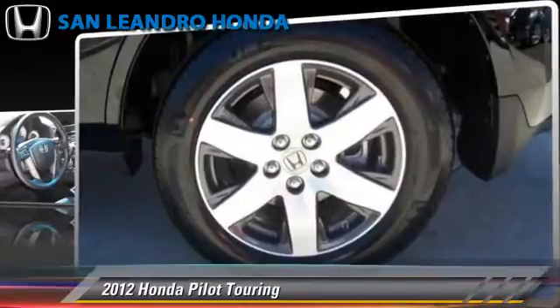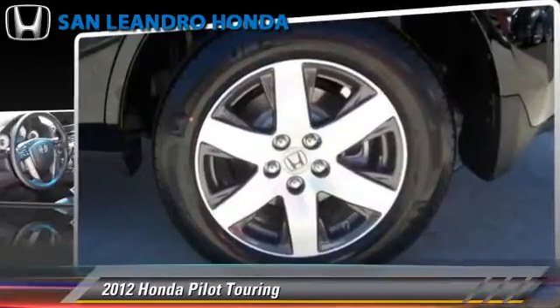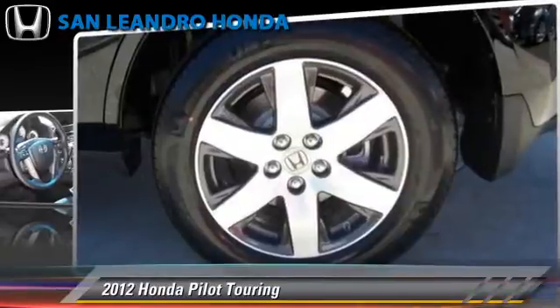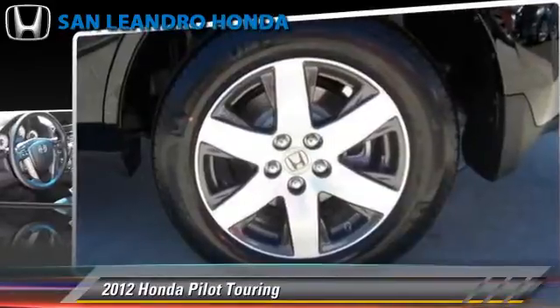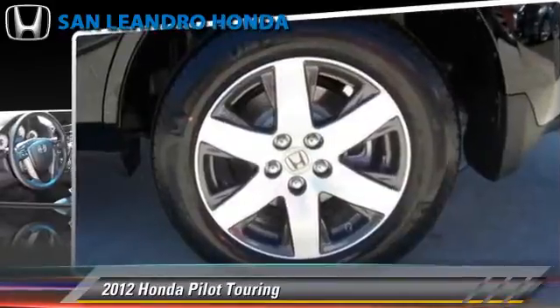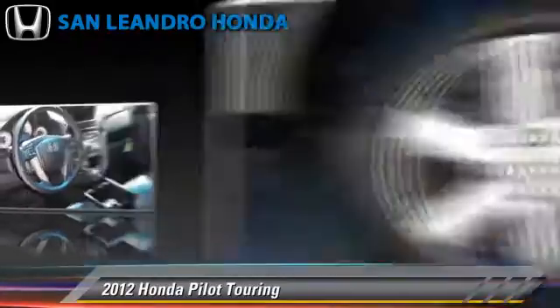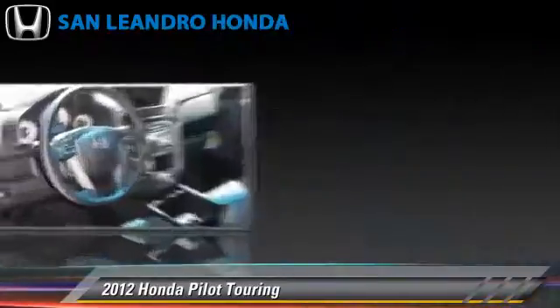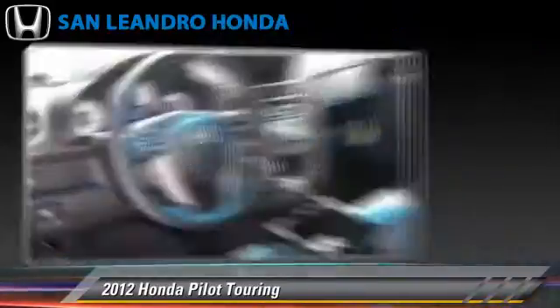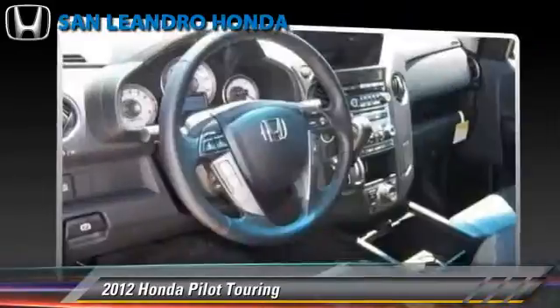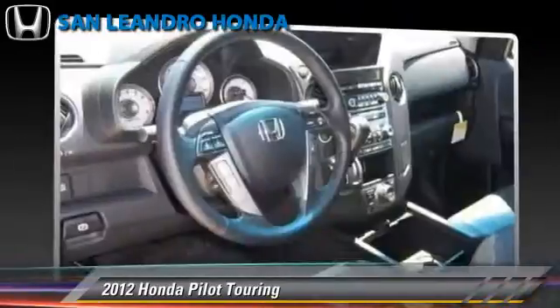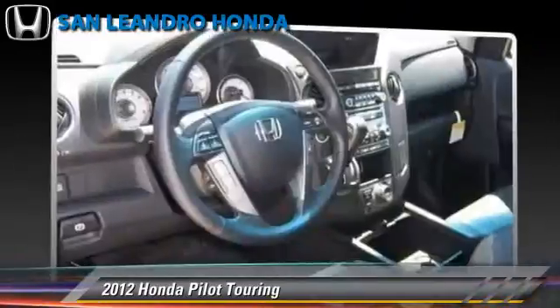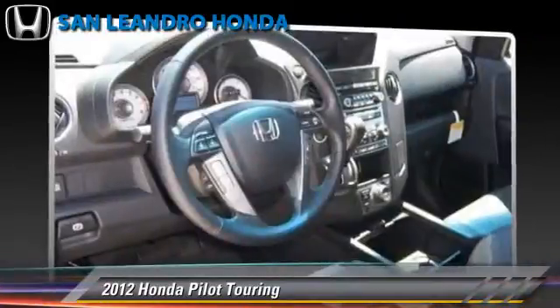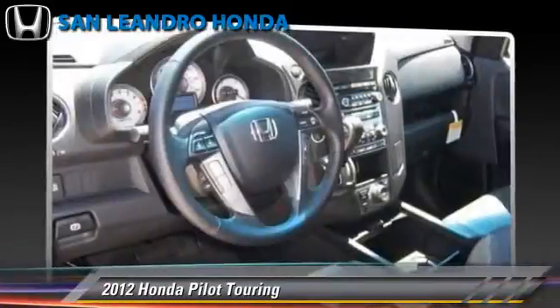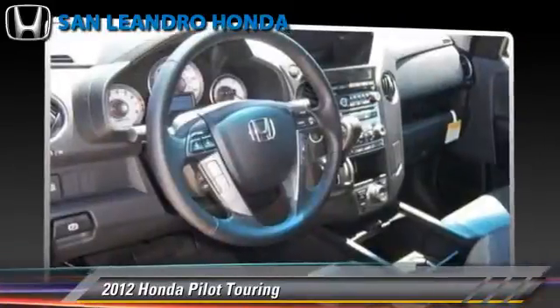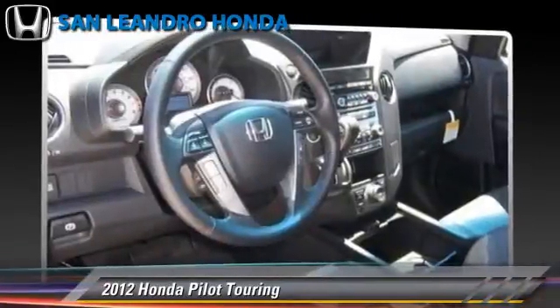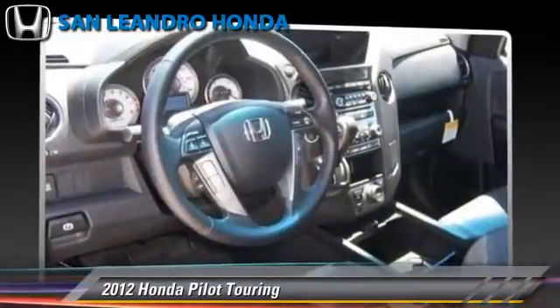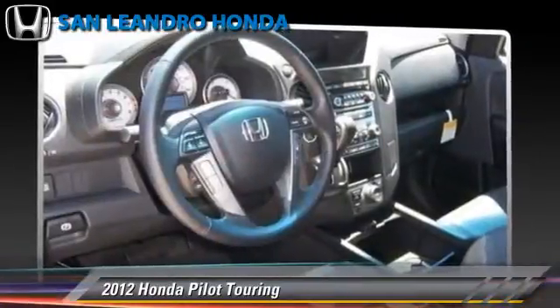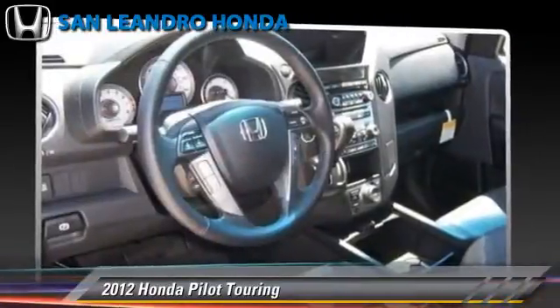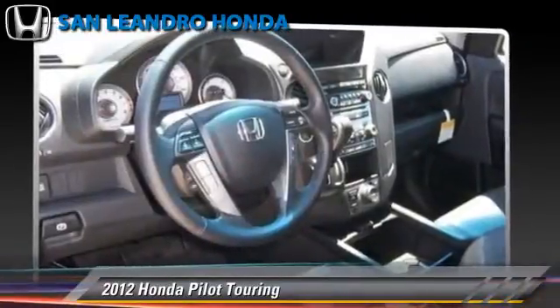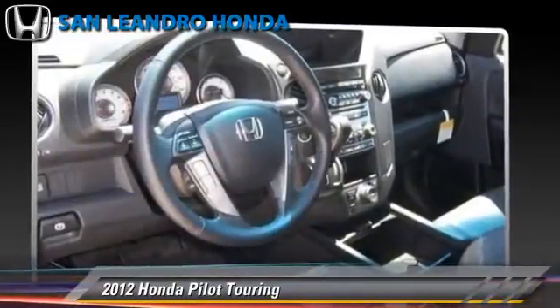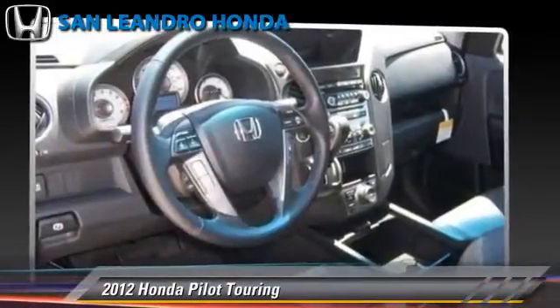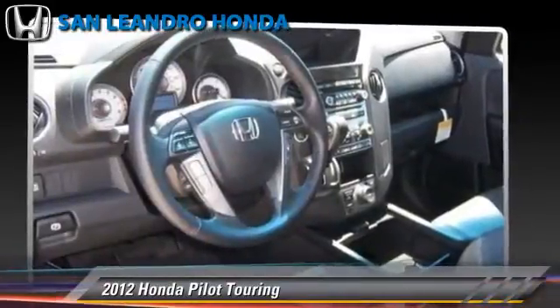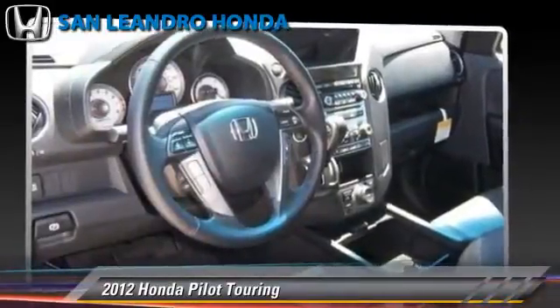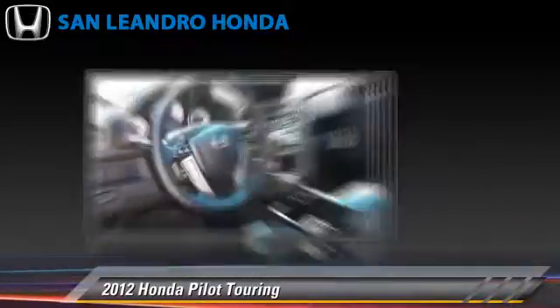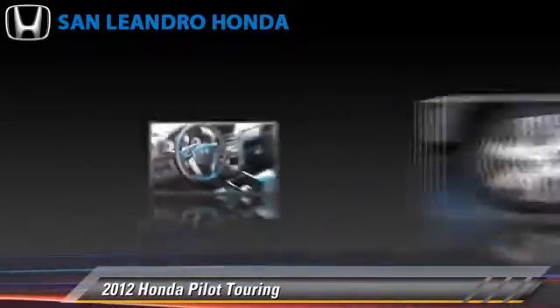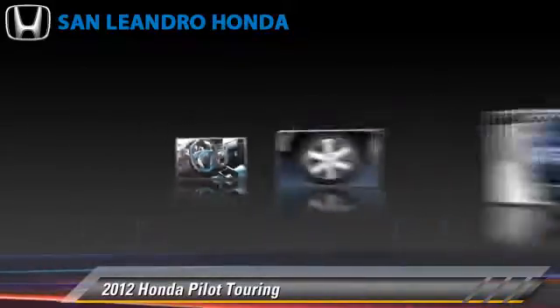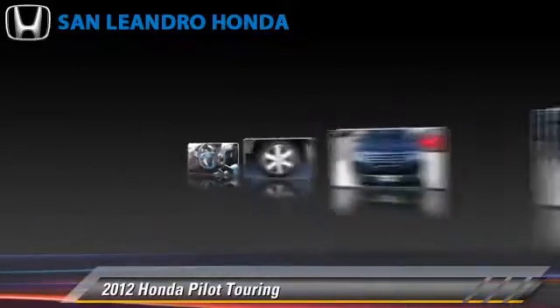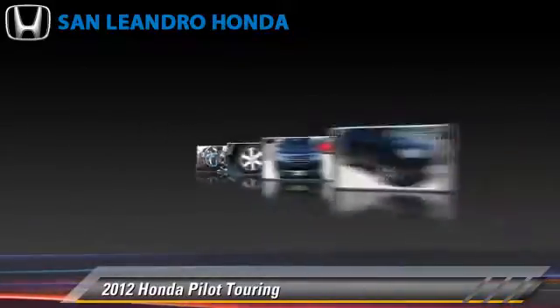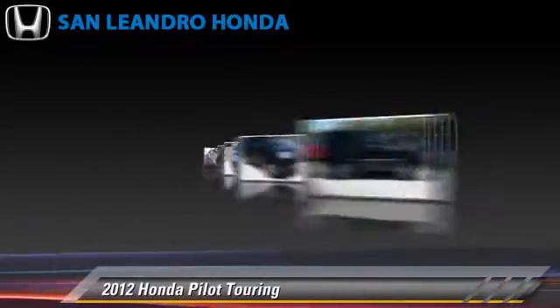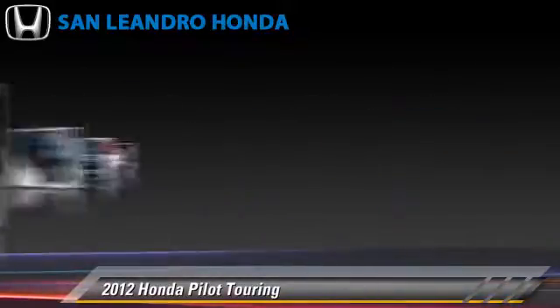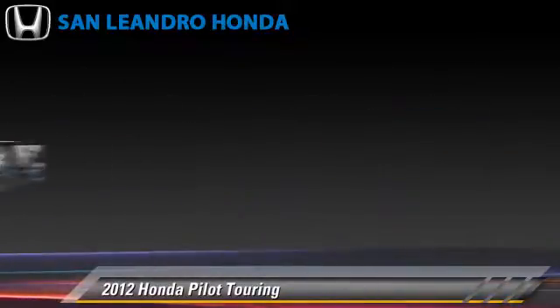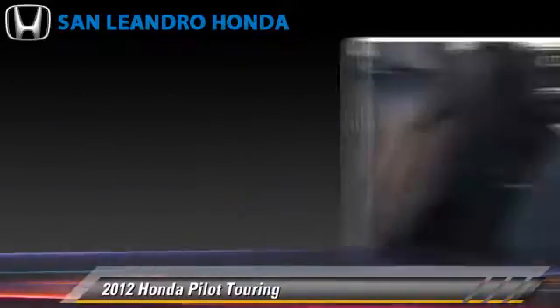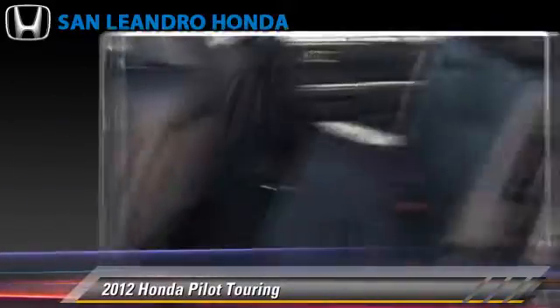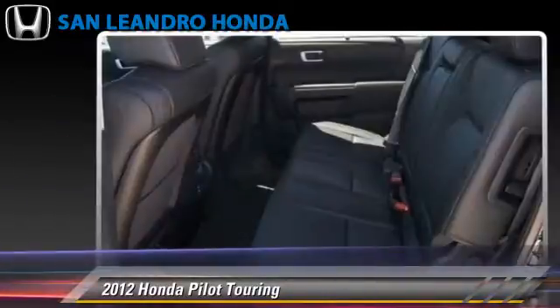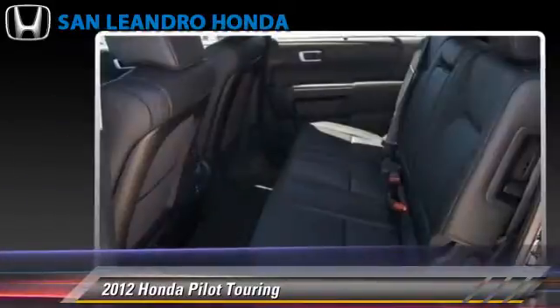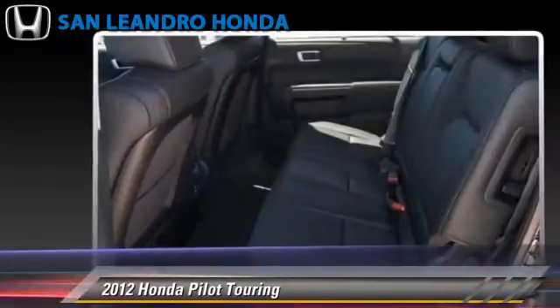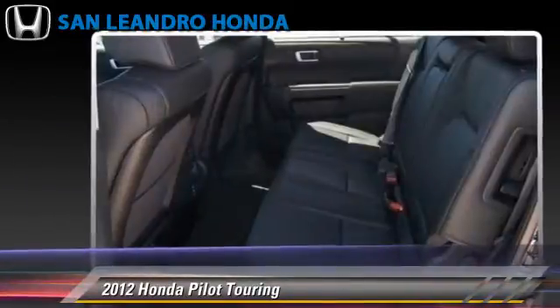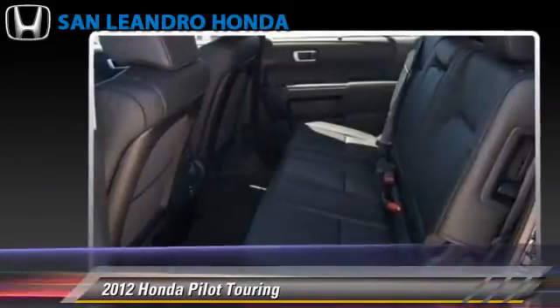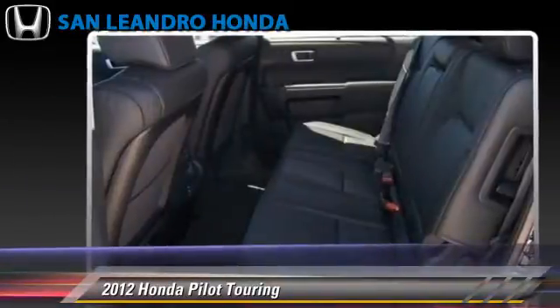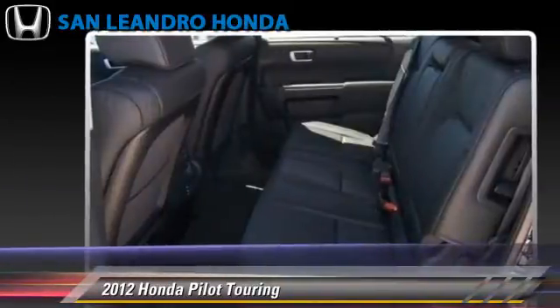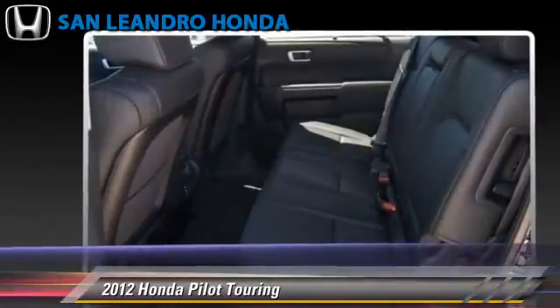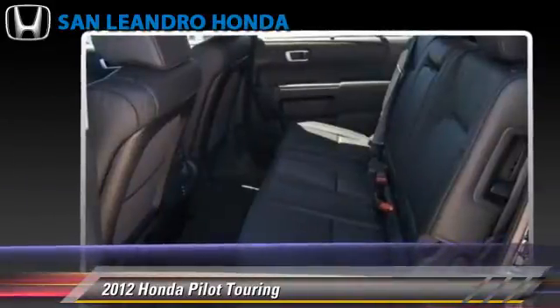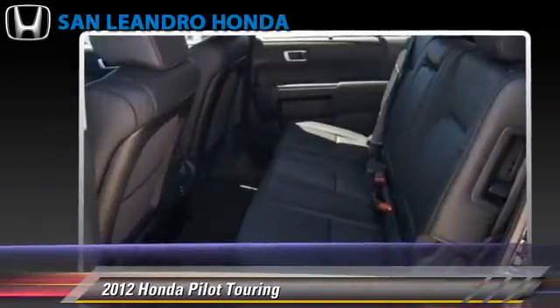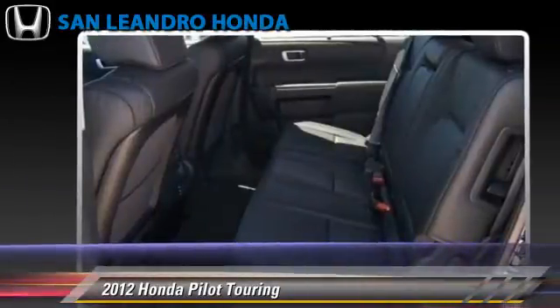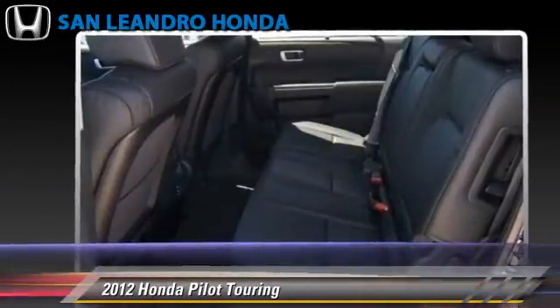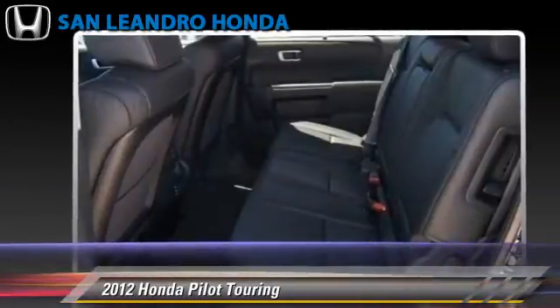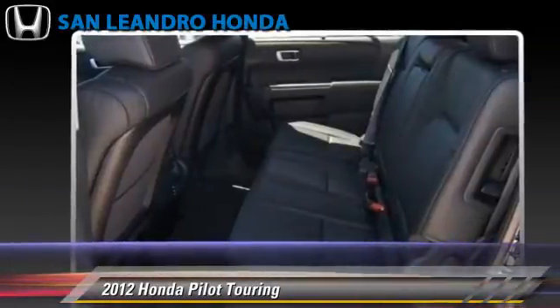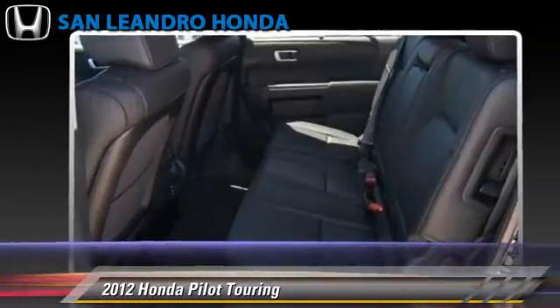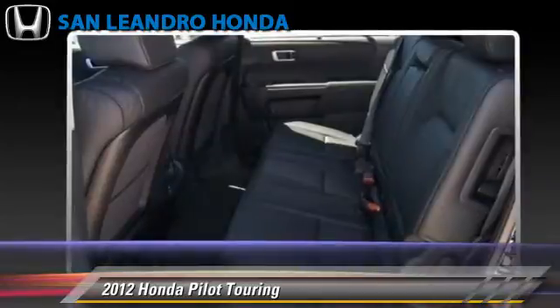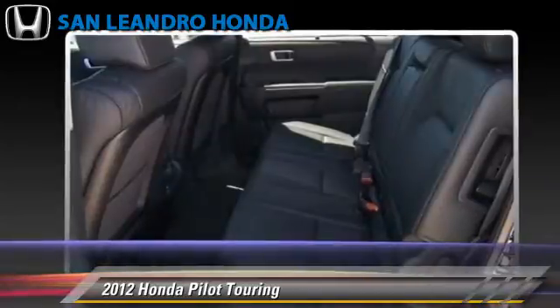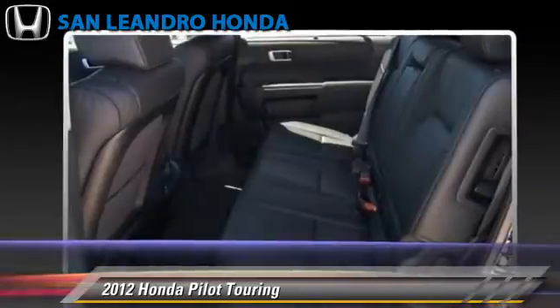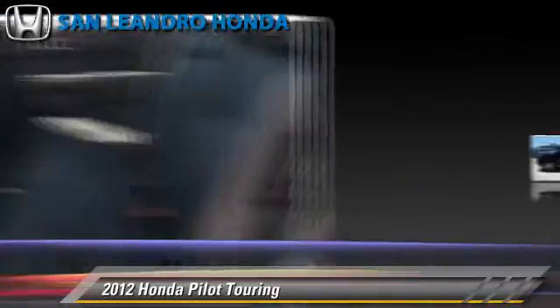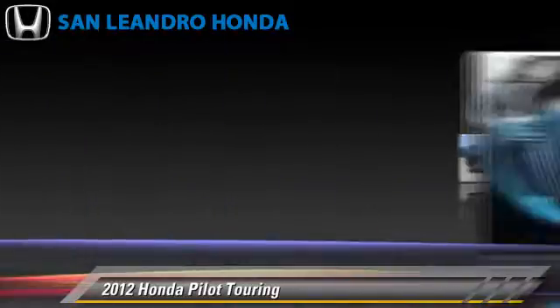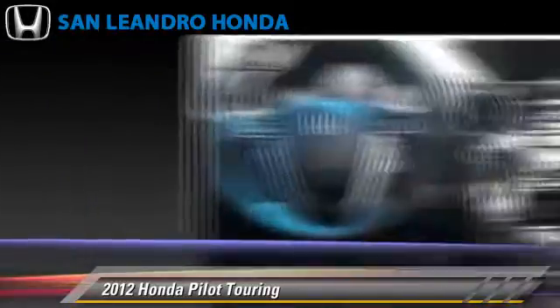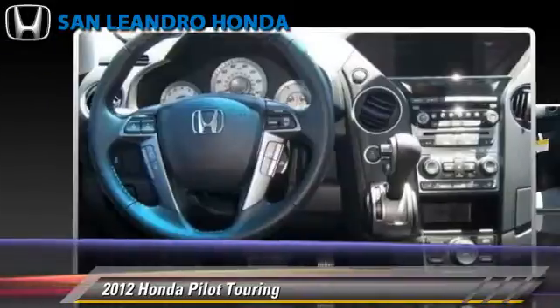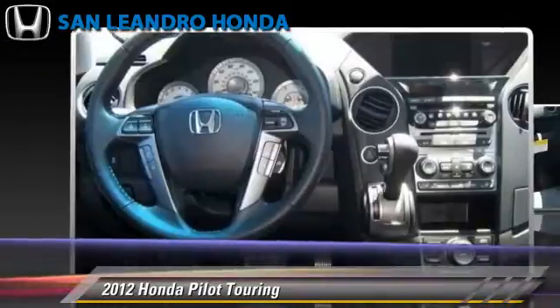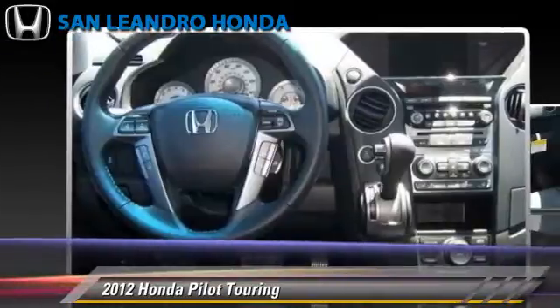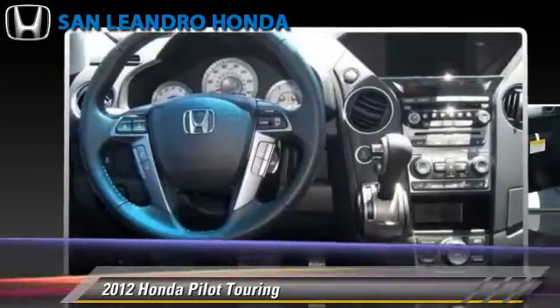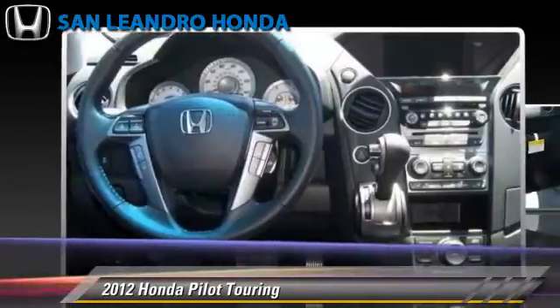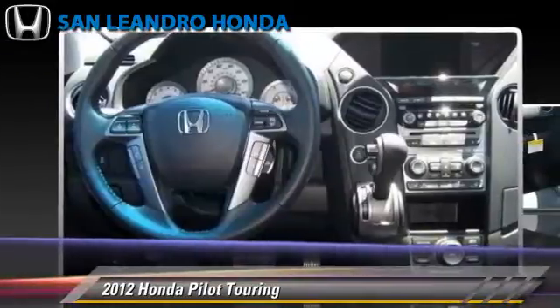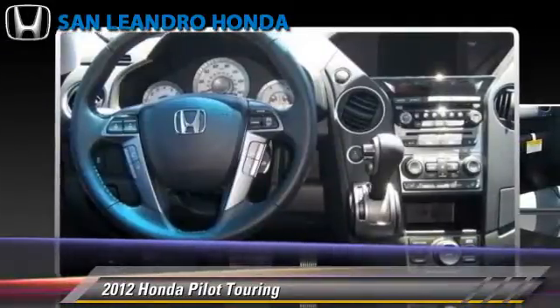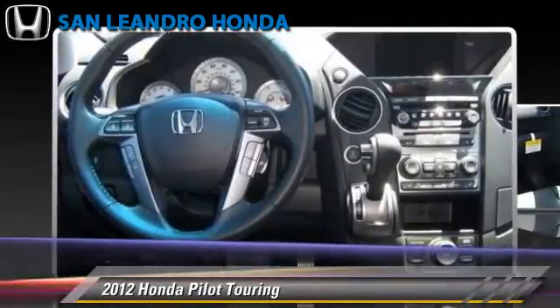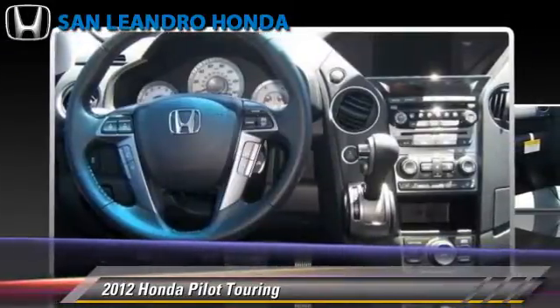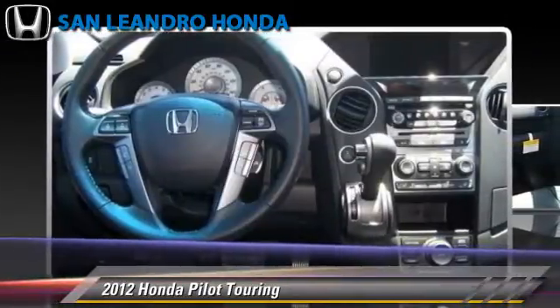Safety features include Traction Control, 4-Wheel ABS, and Stability Control.